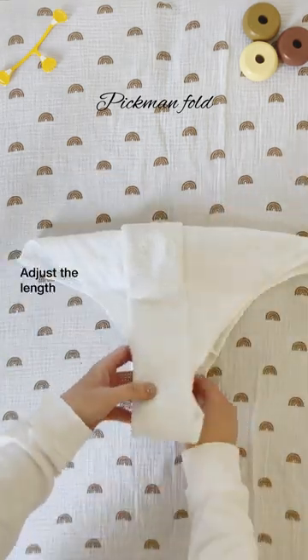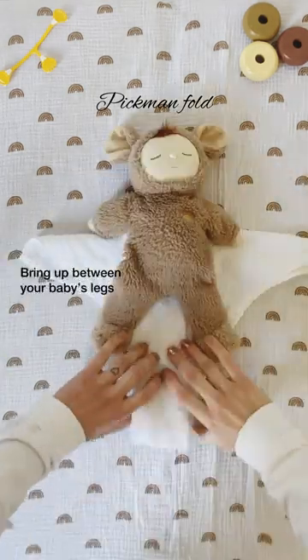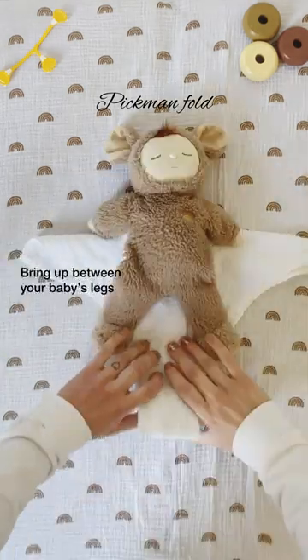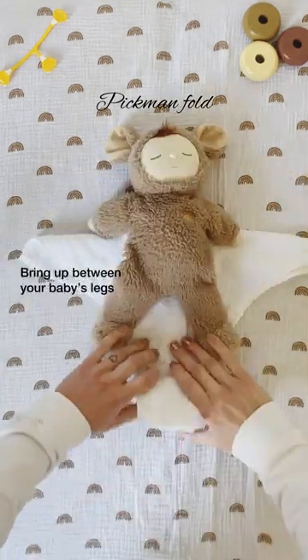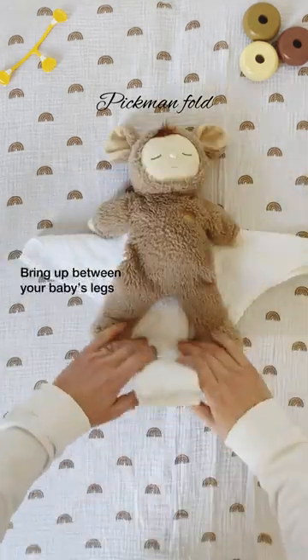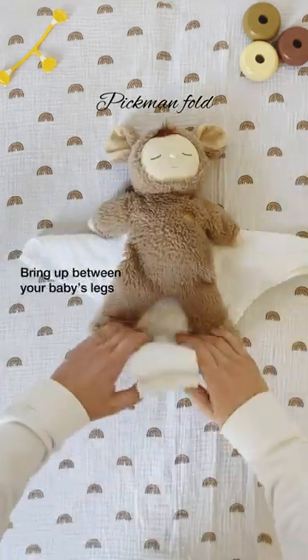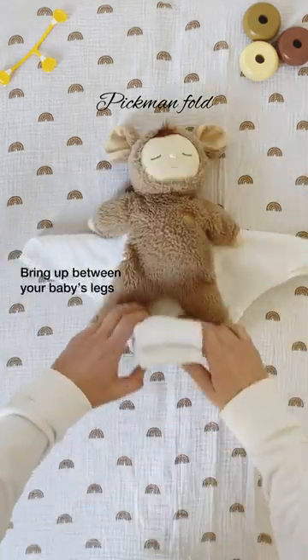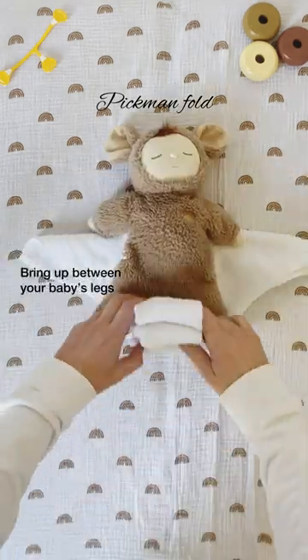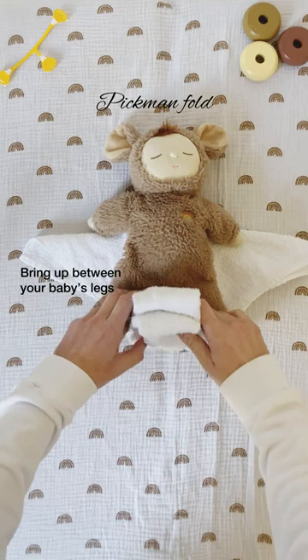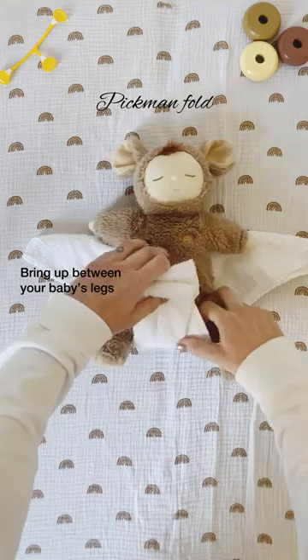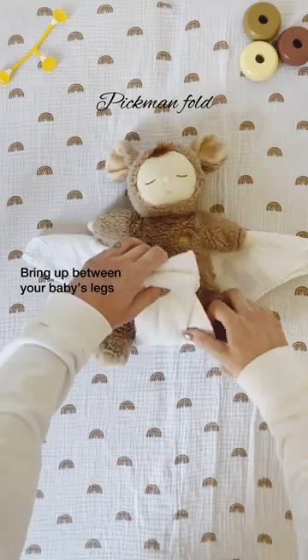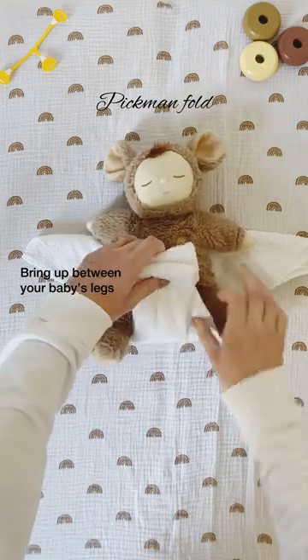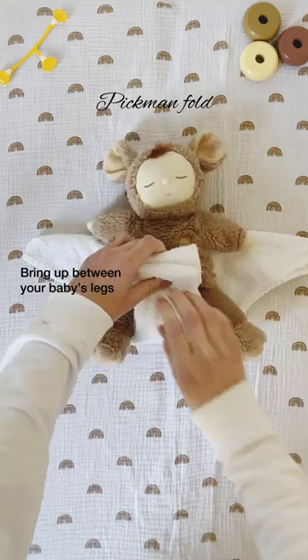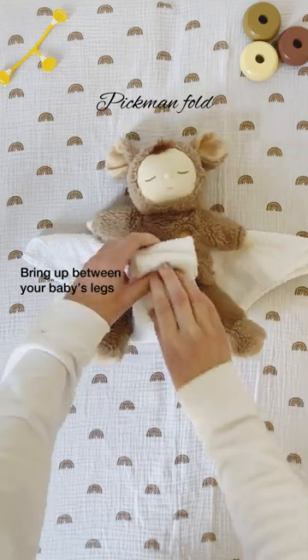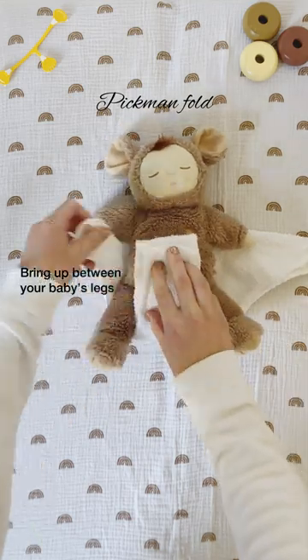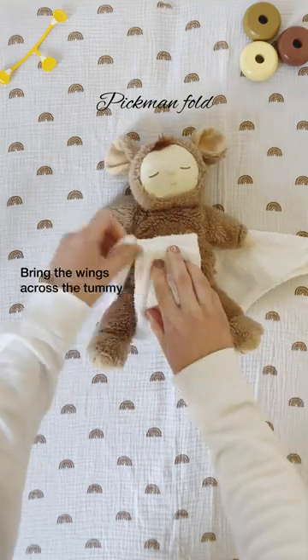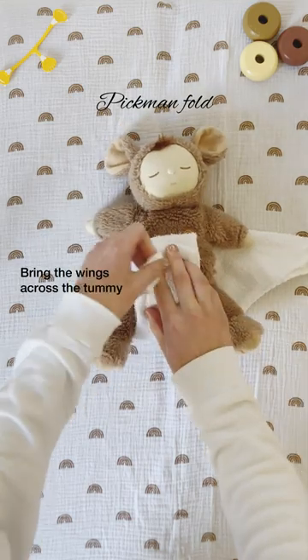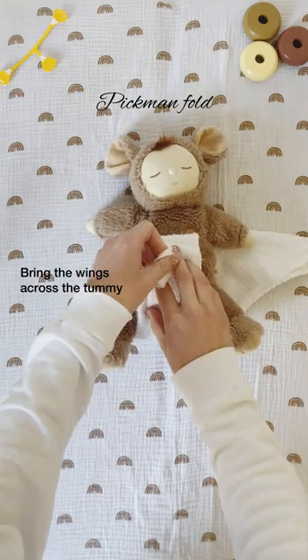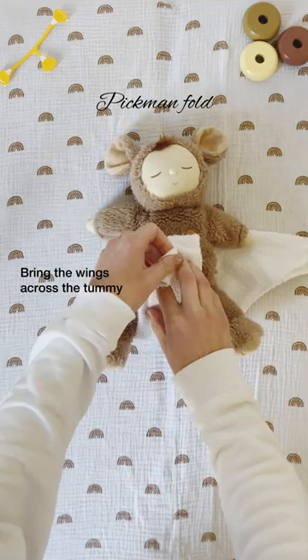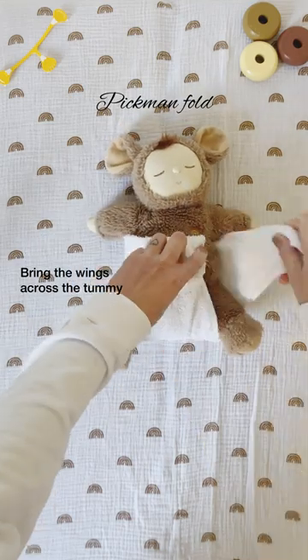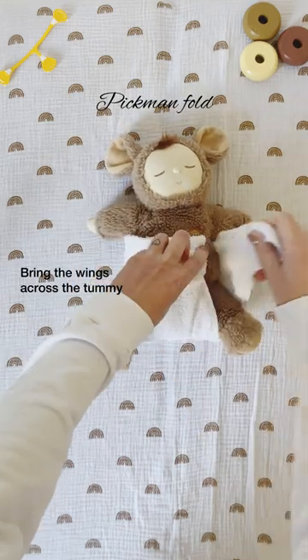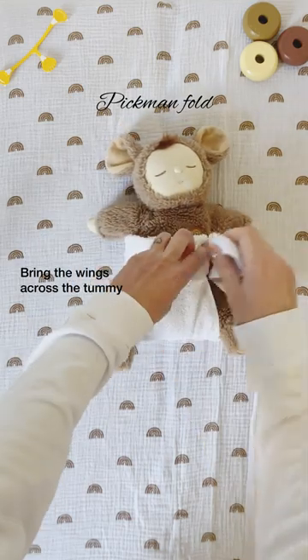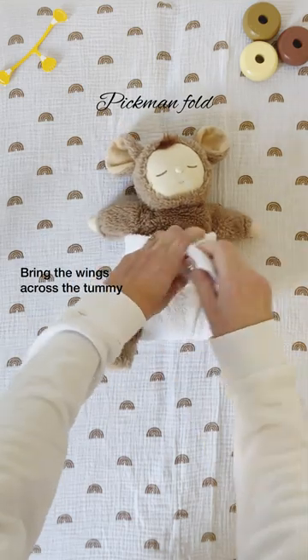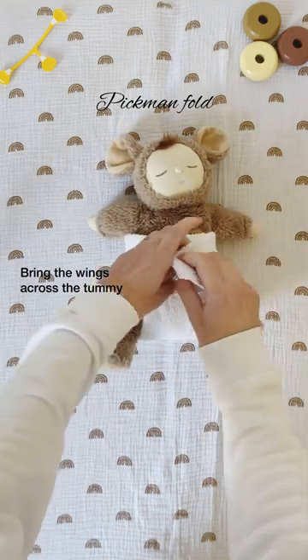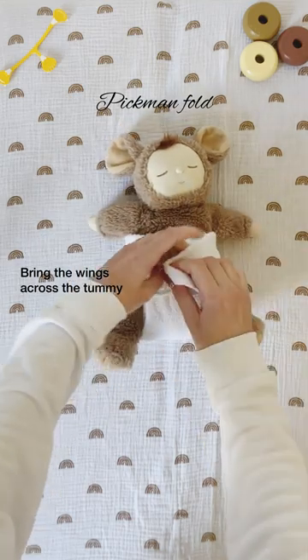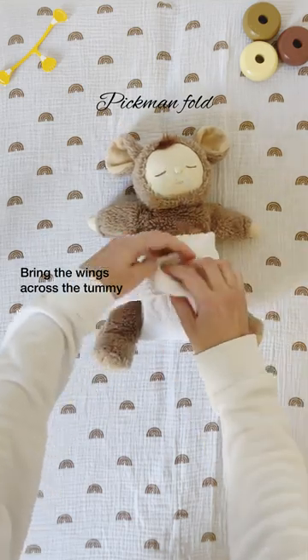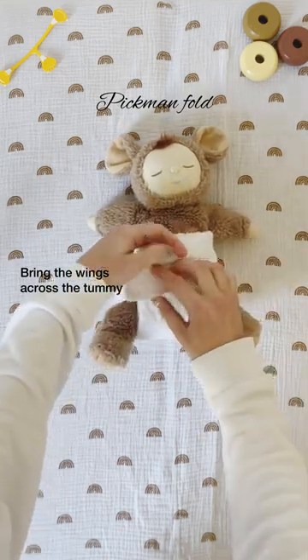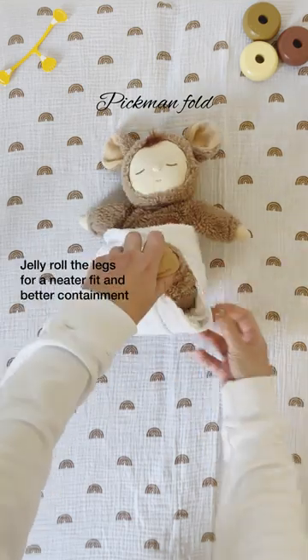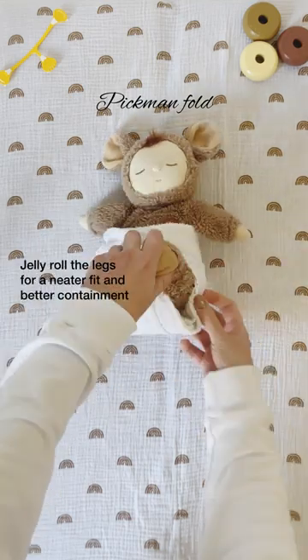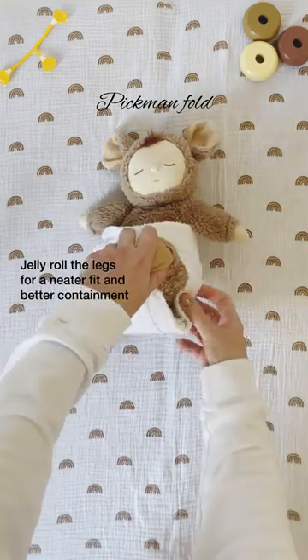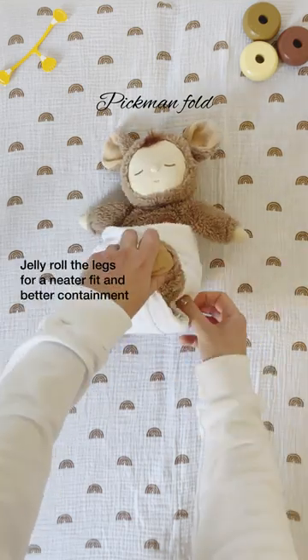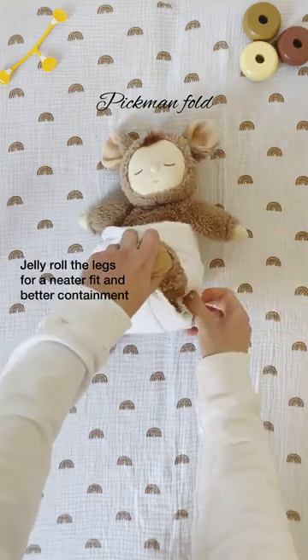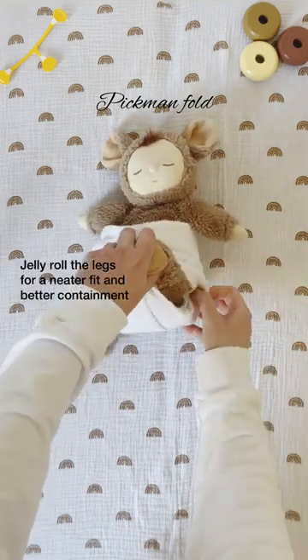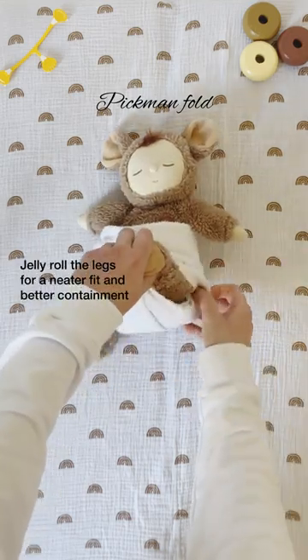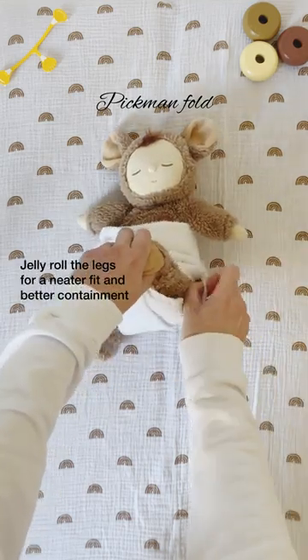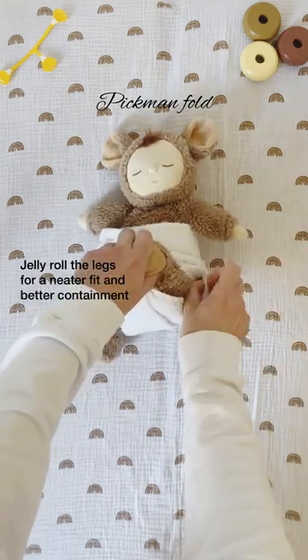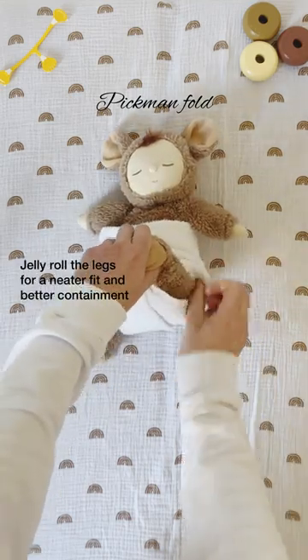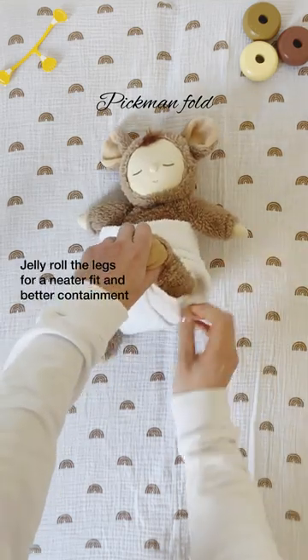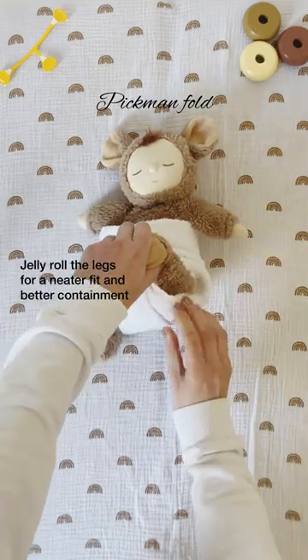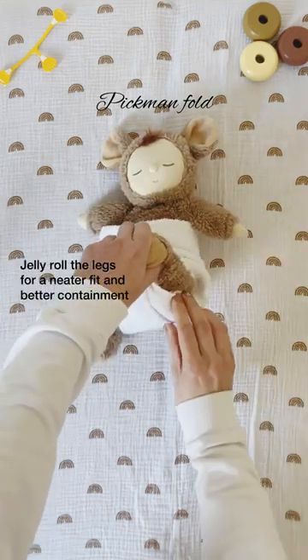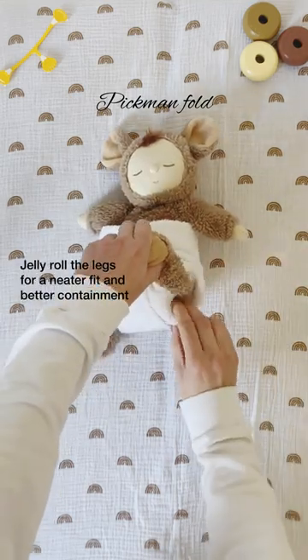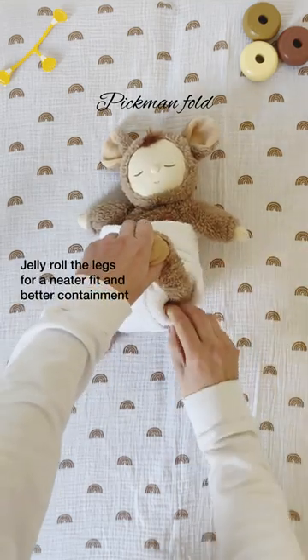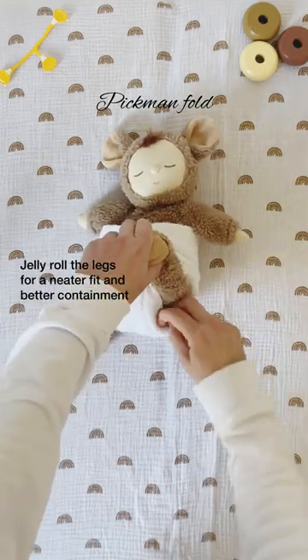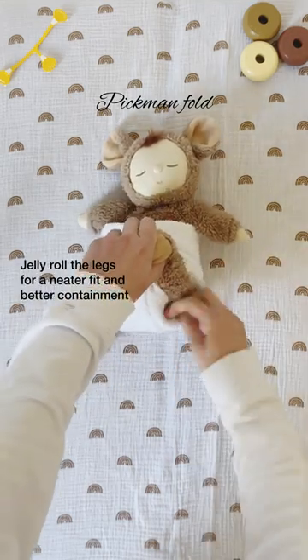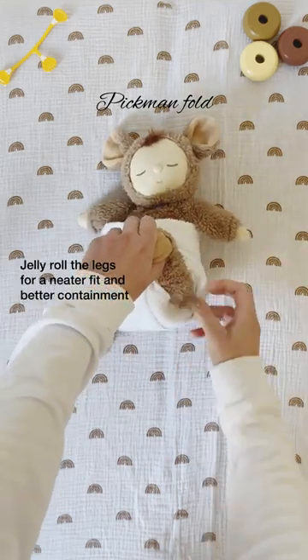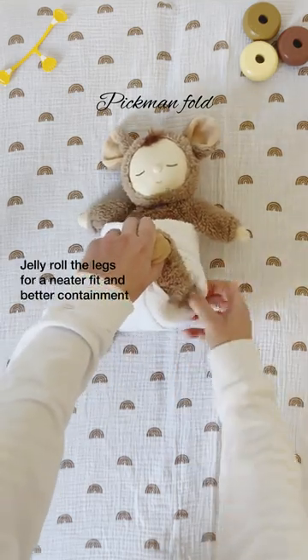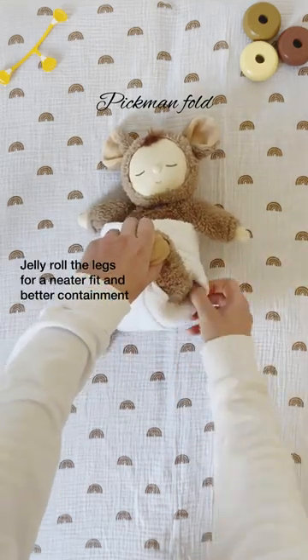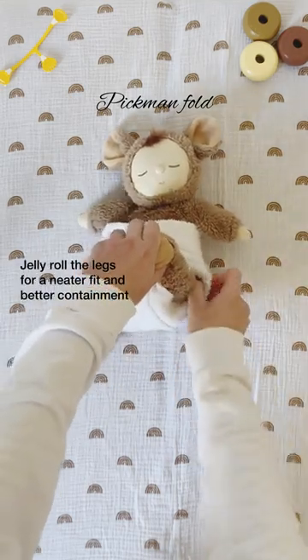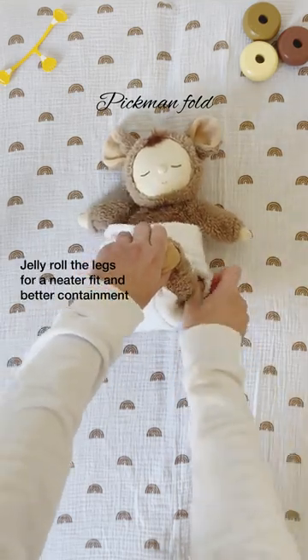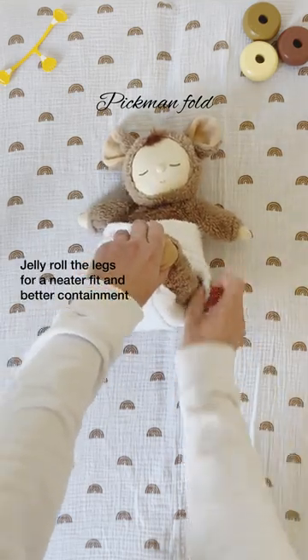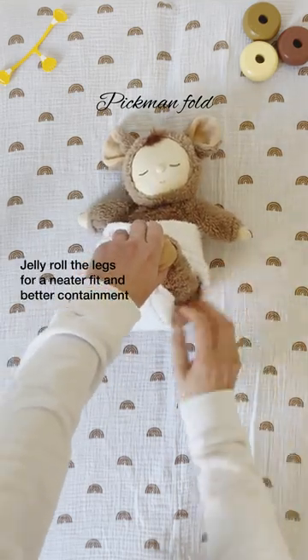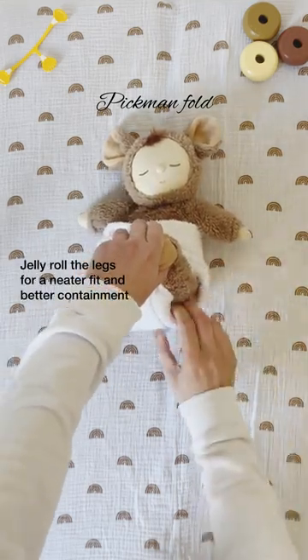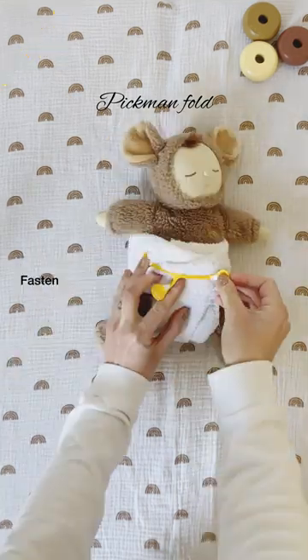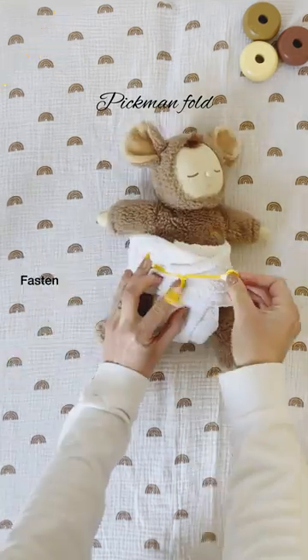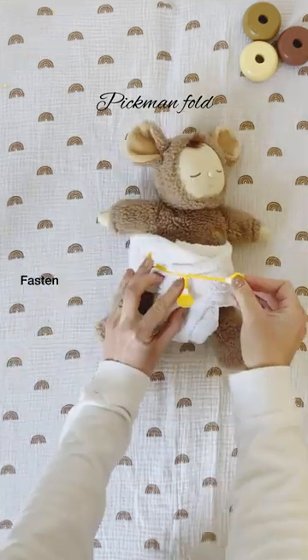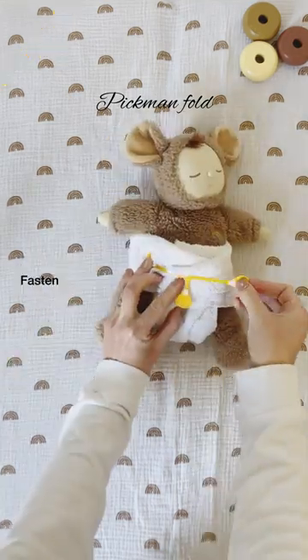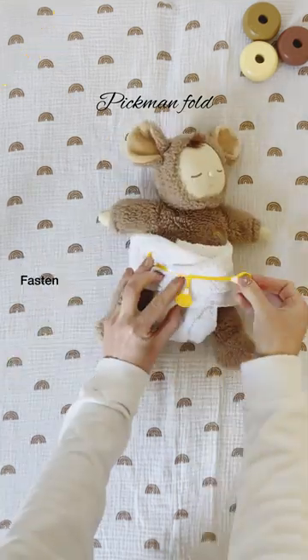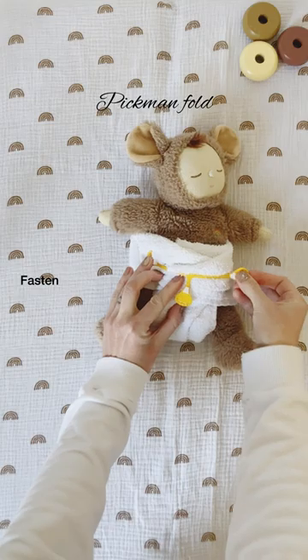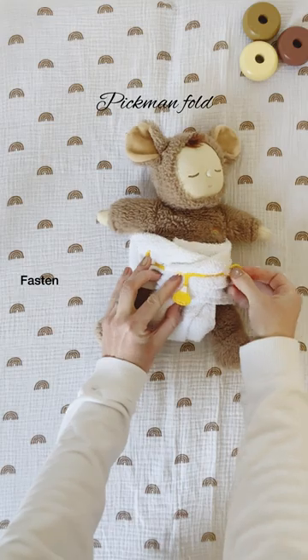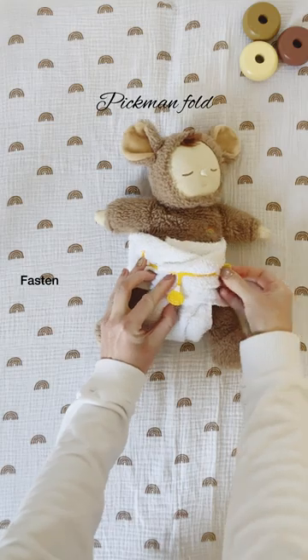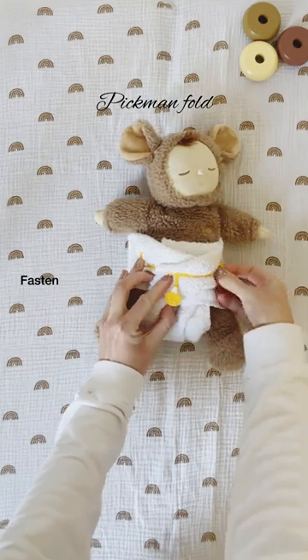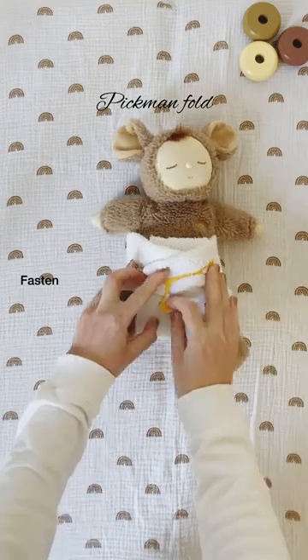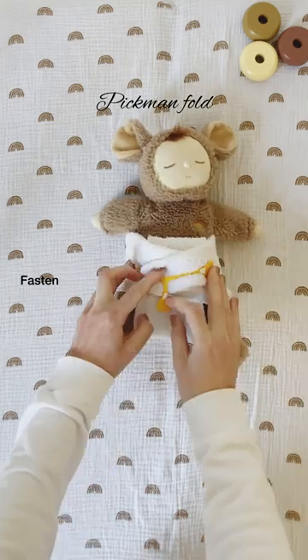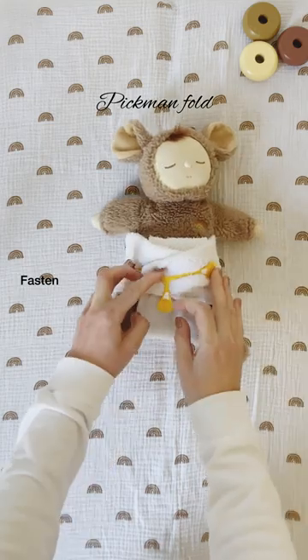Bring up between your baby's legs and bring the wings across the tummy. Tuck the legs in for a neat fit and better containment. Fasten with a nipper.